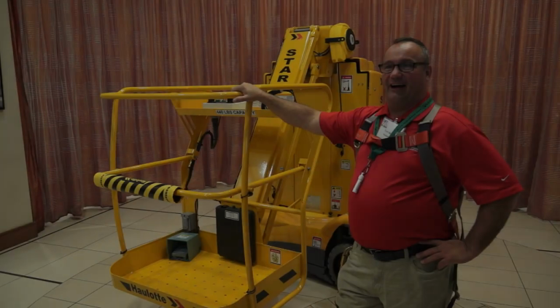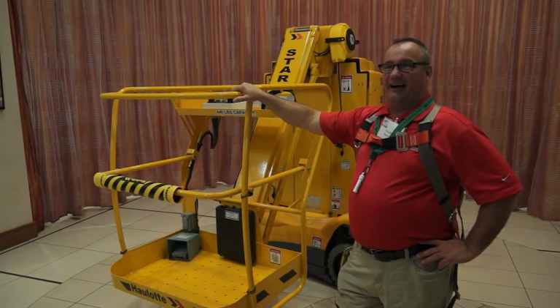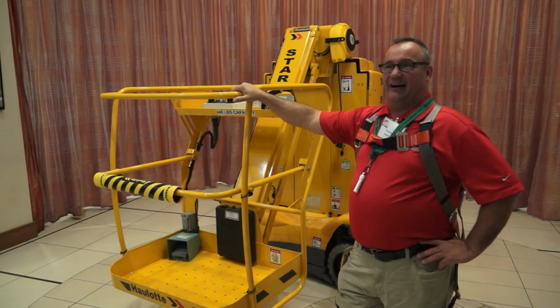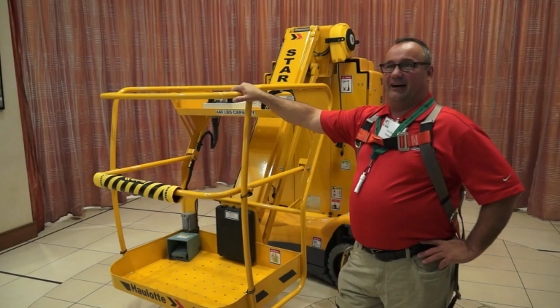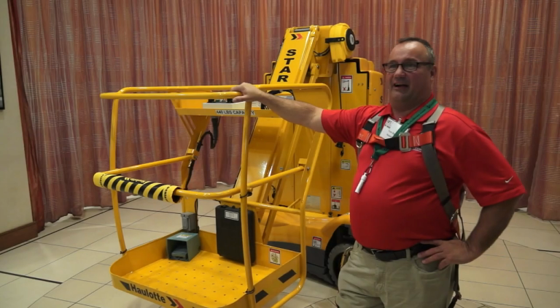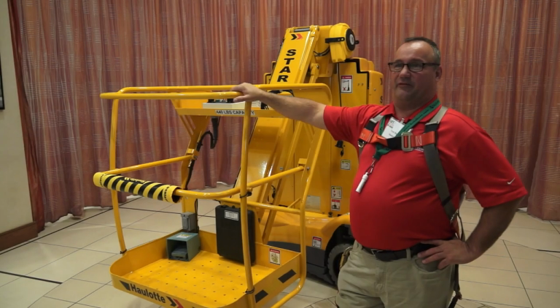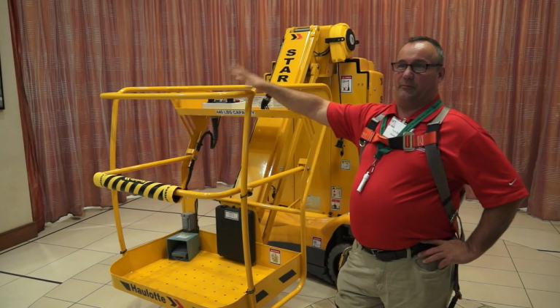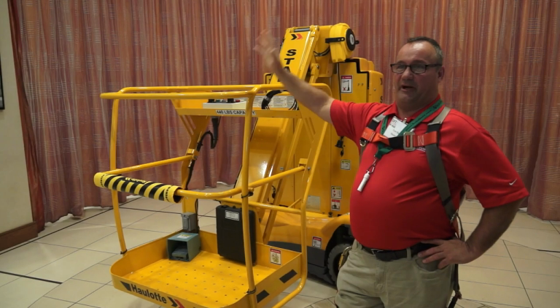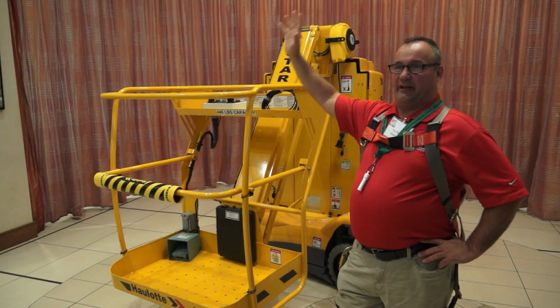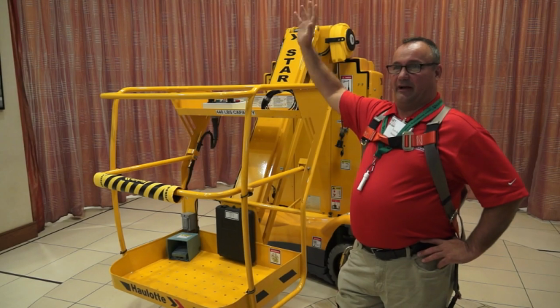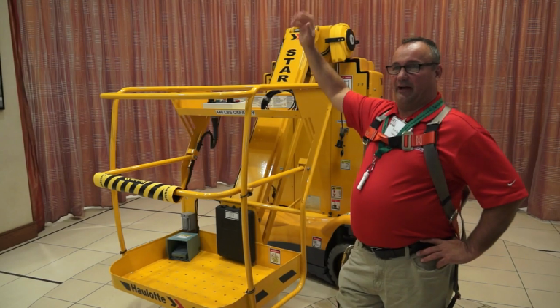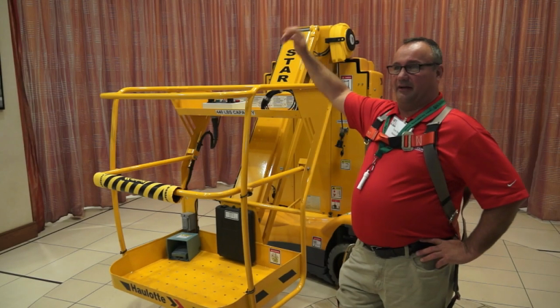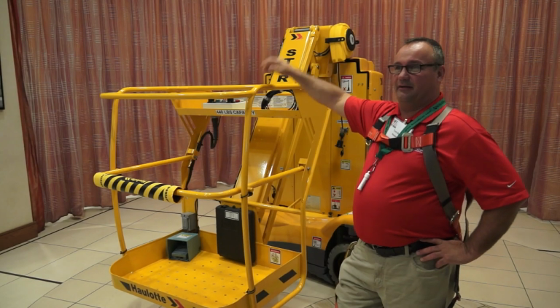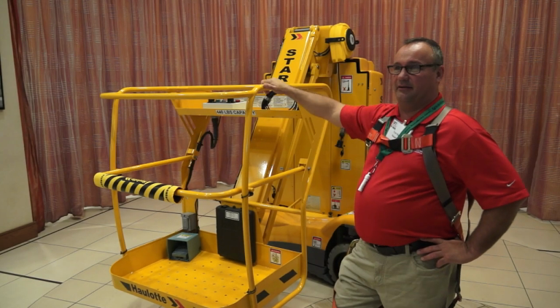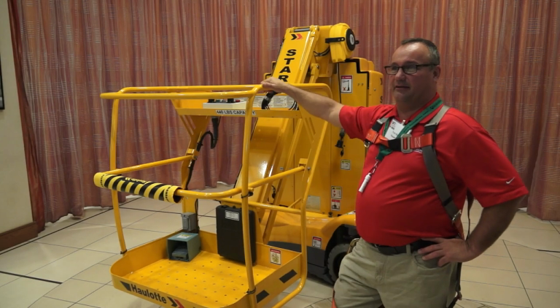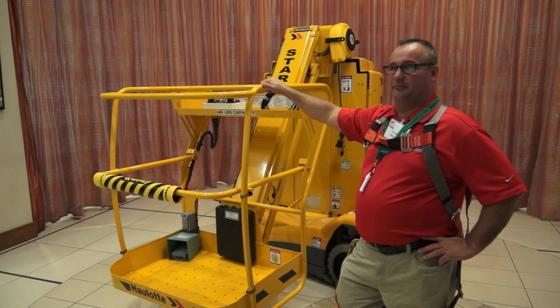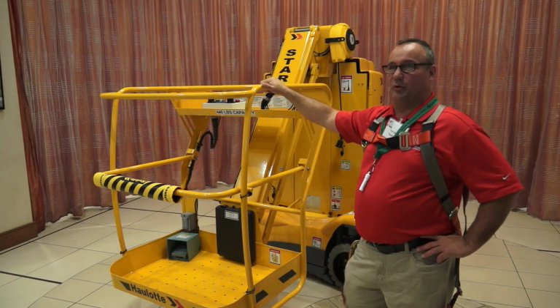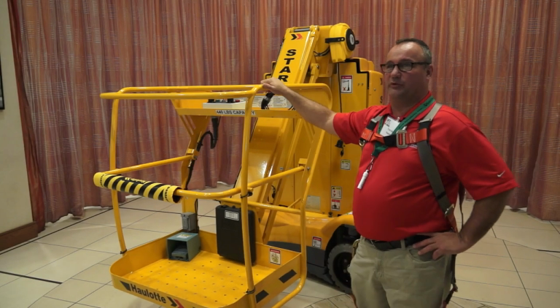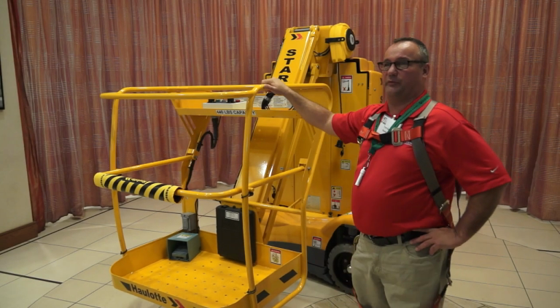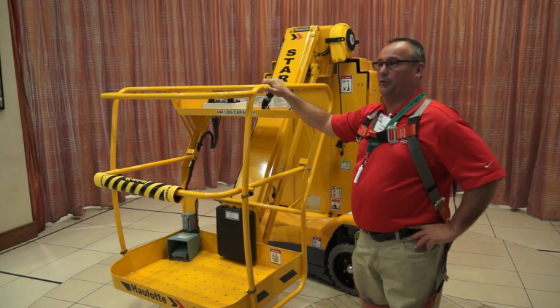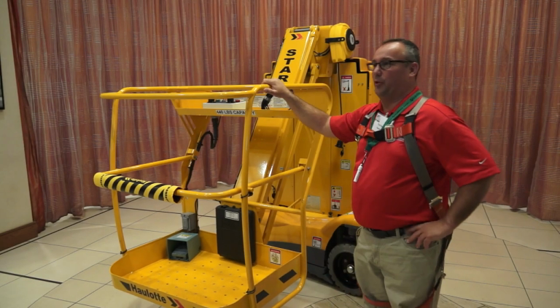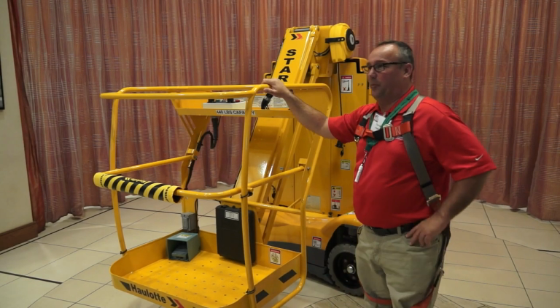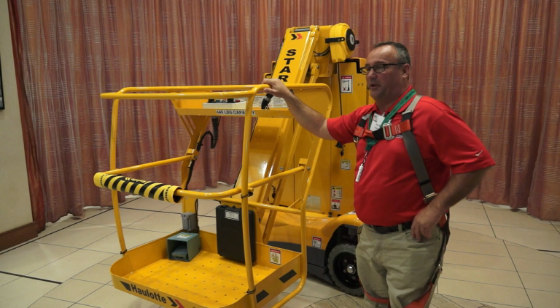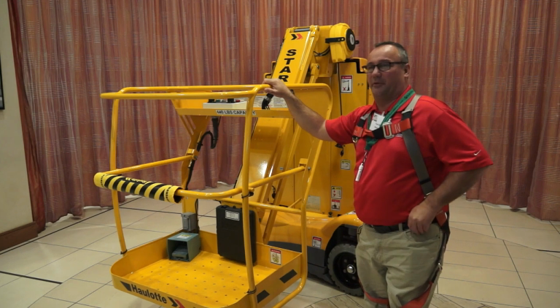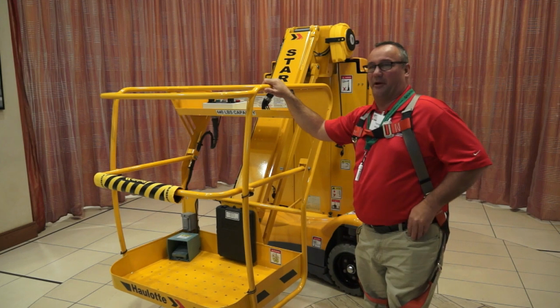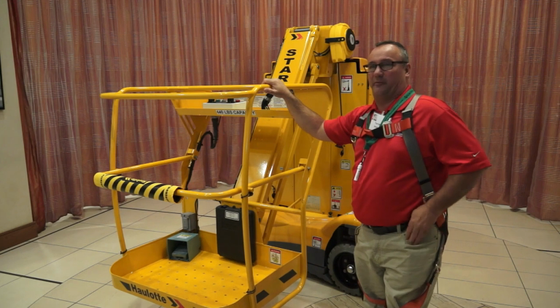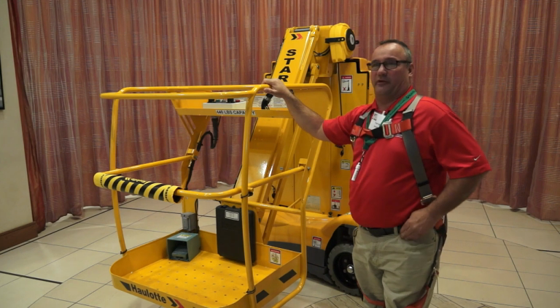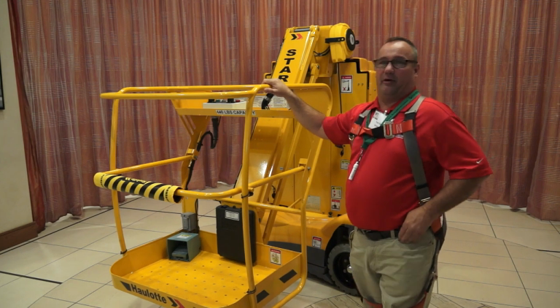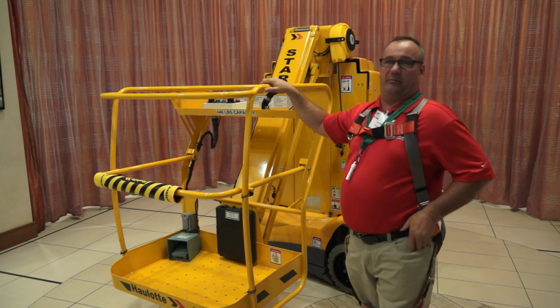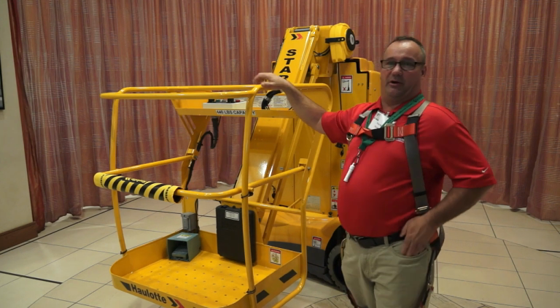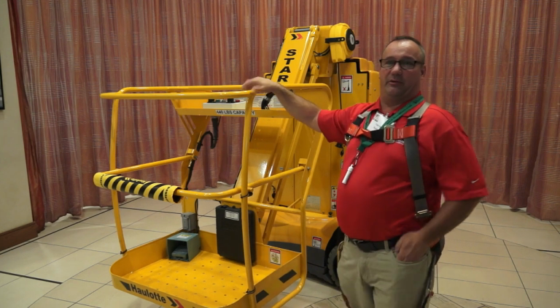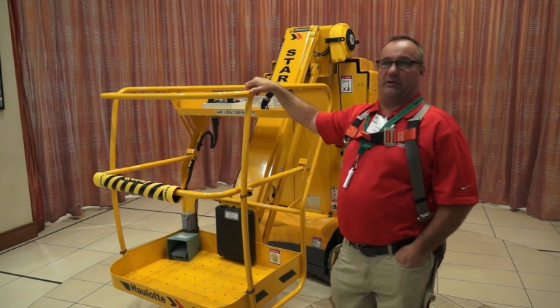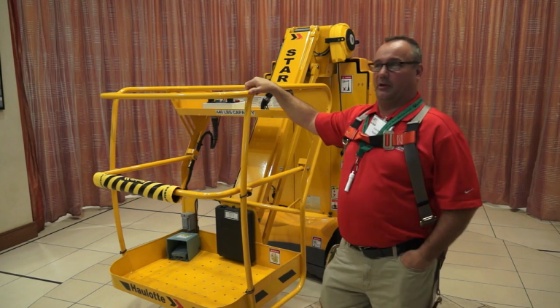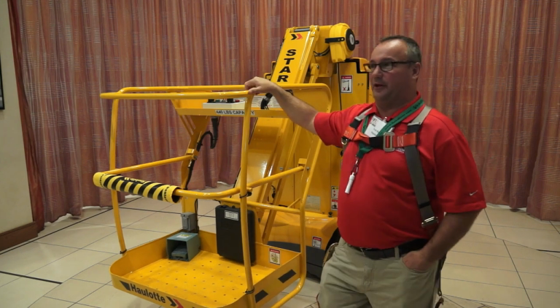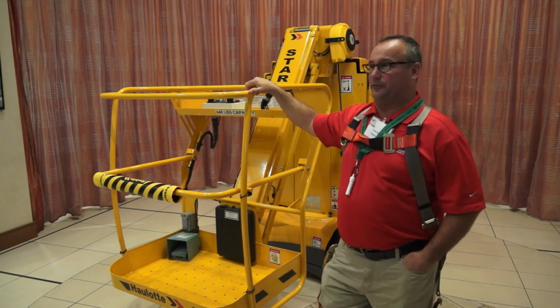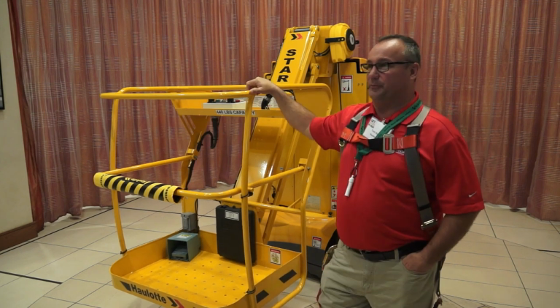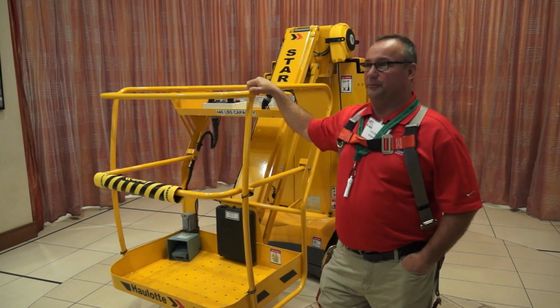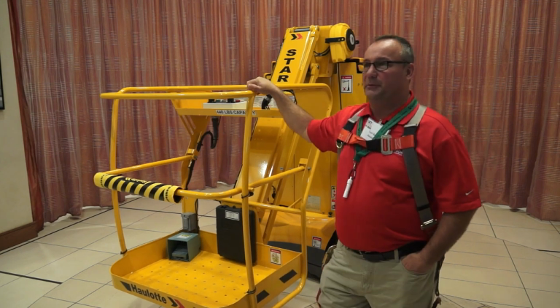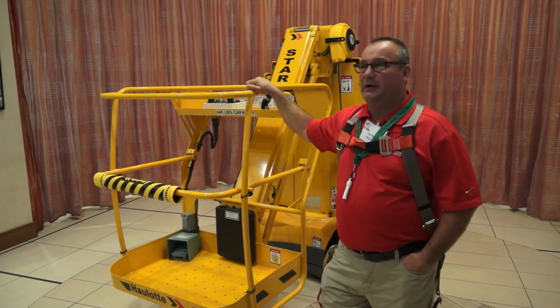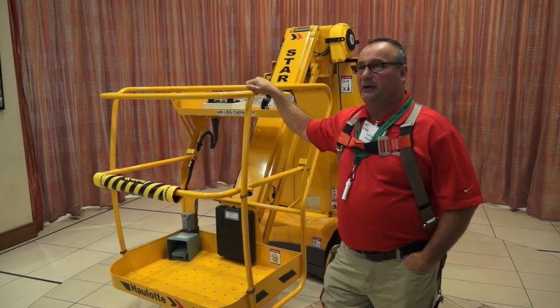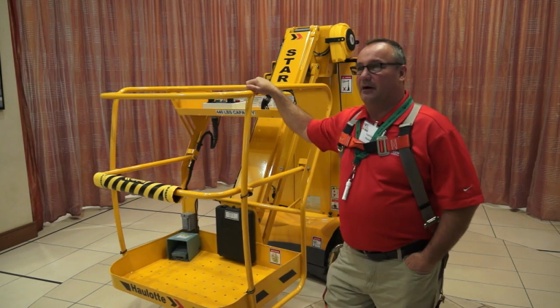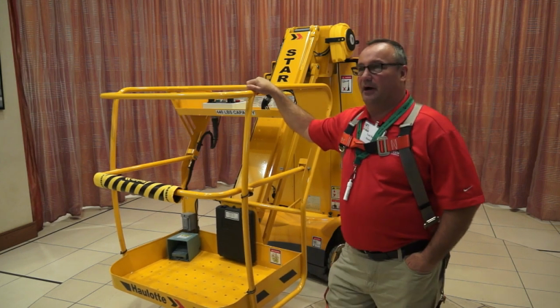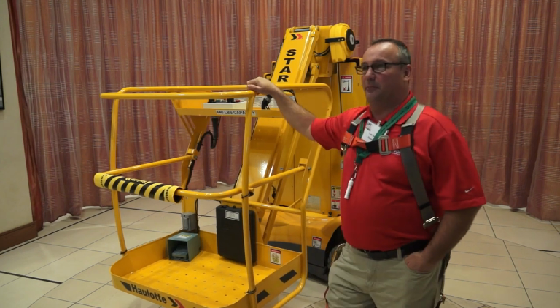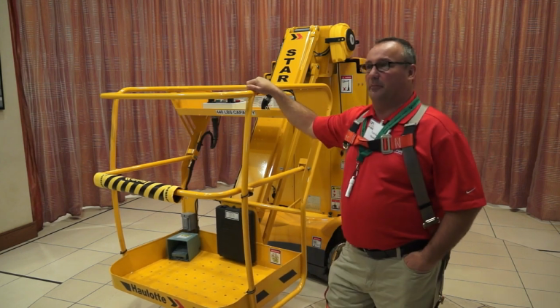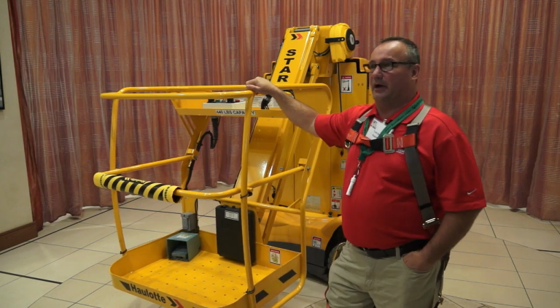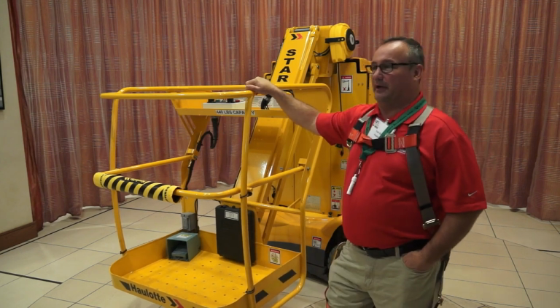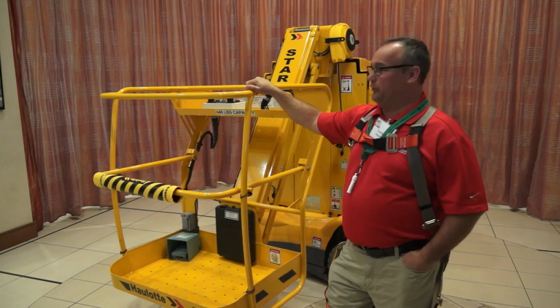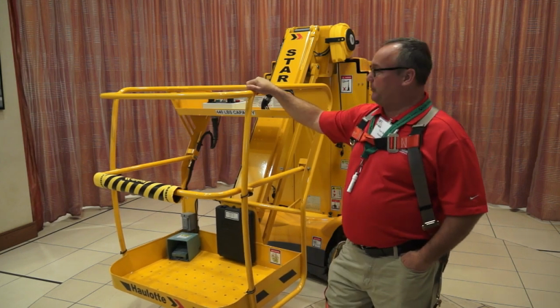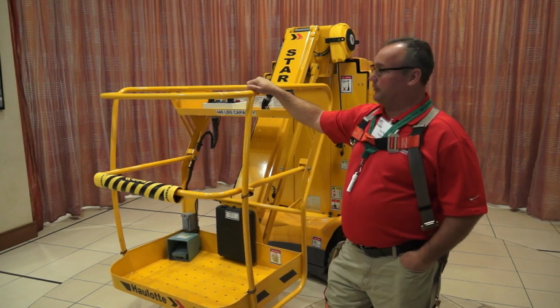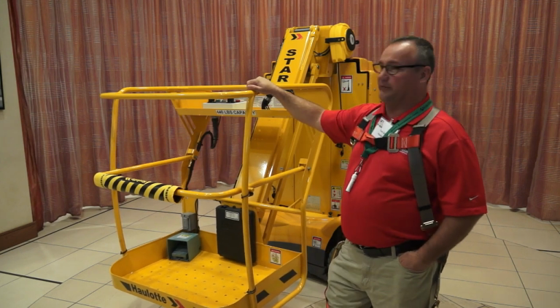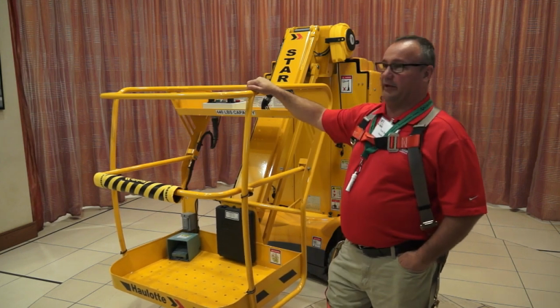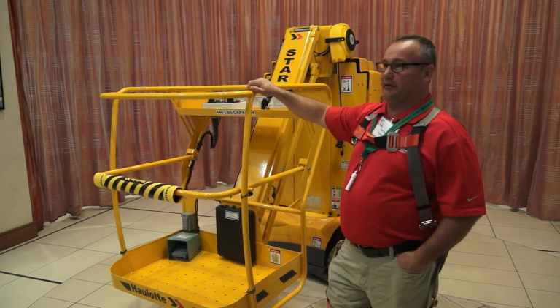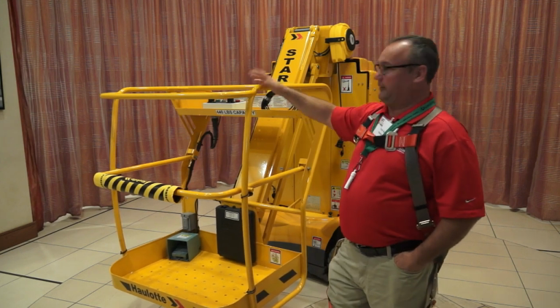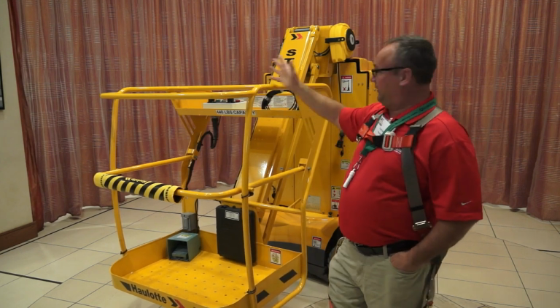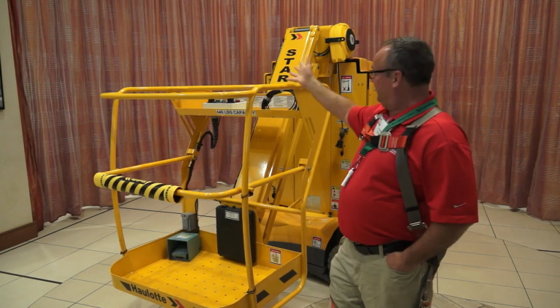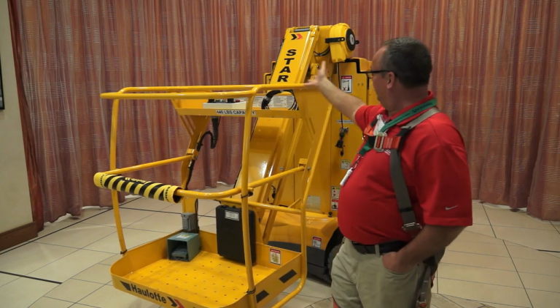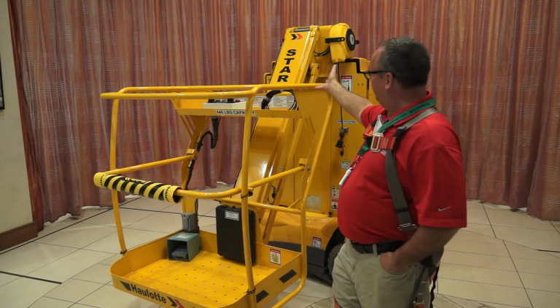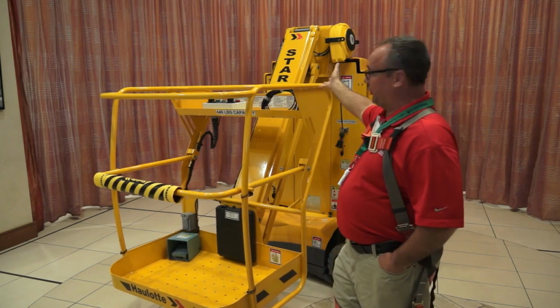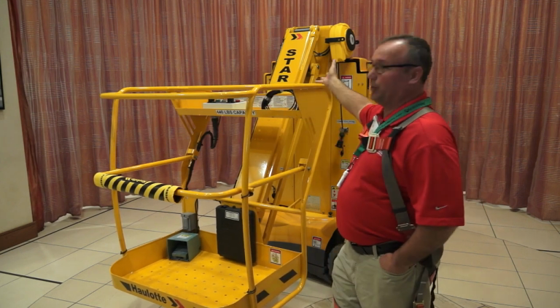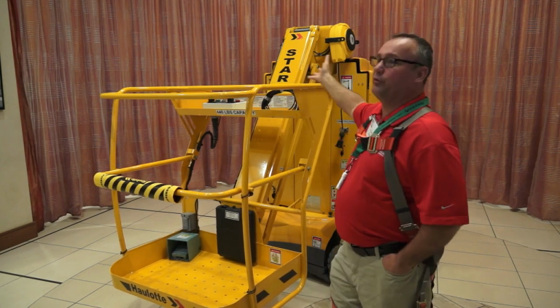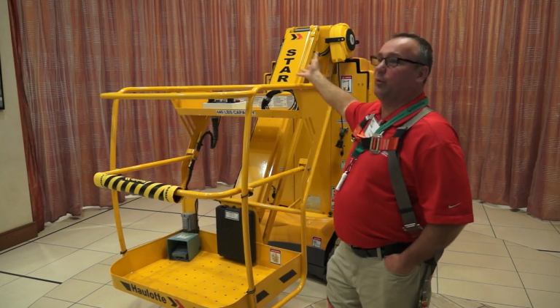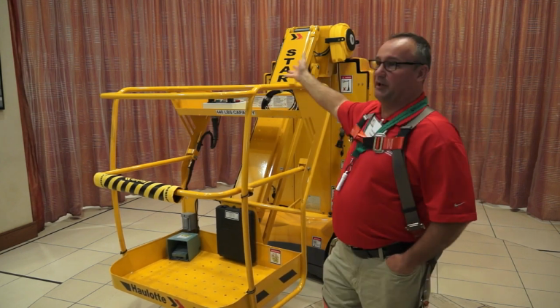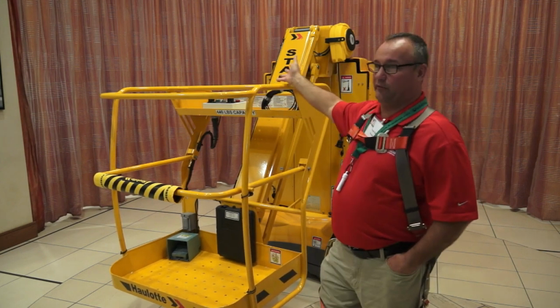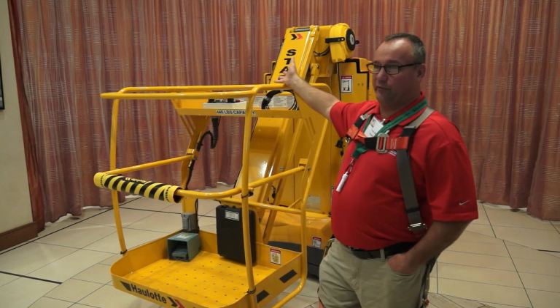Hi everybody. Most of you know me, but I'm Tom Bell with the Lot Group. I'm here to present the Star 22.